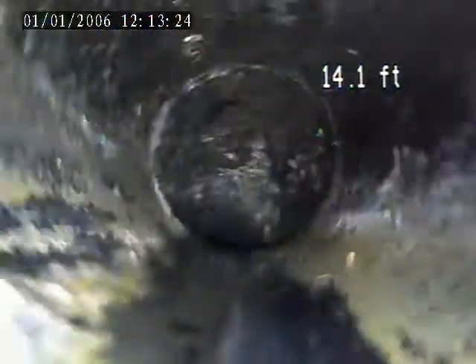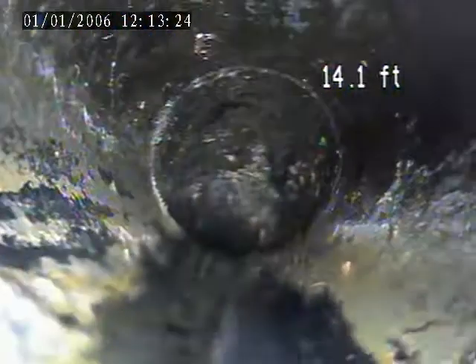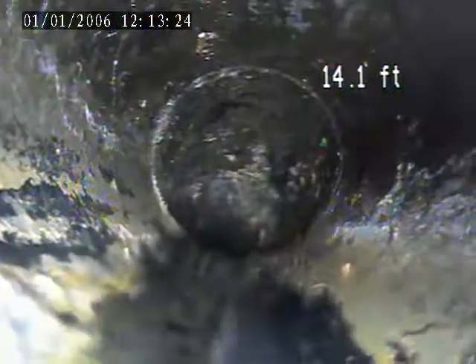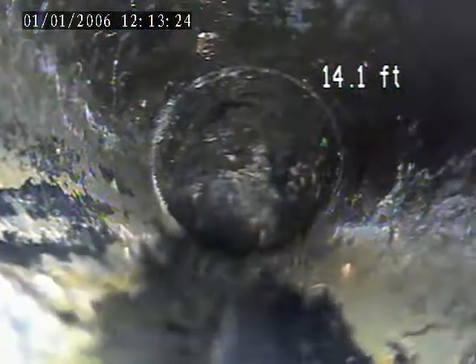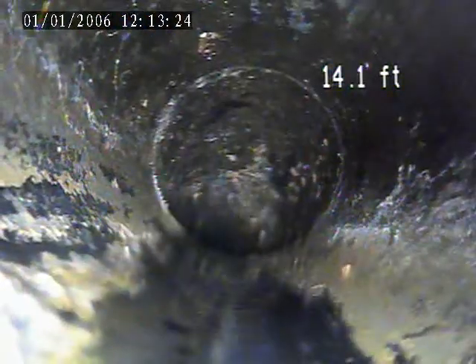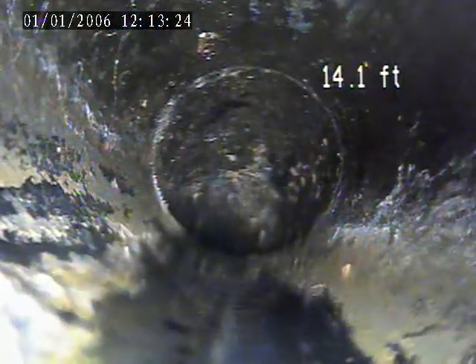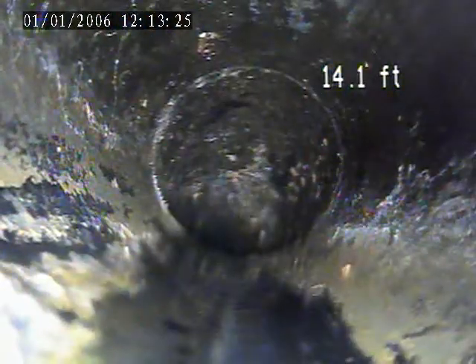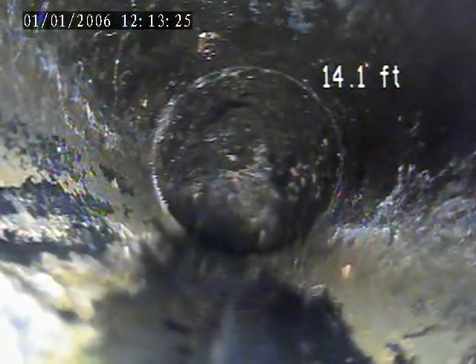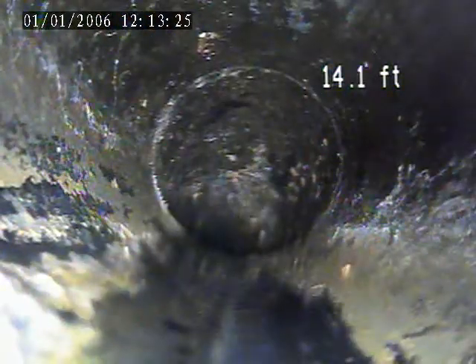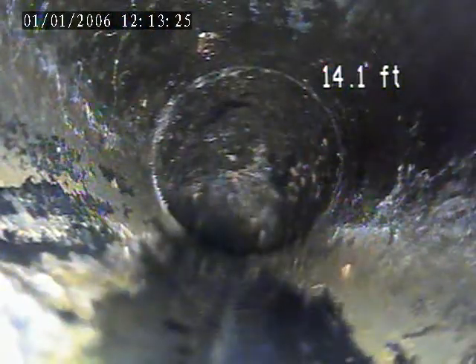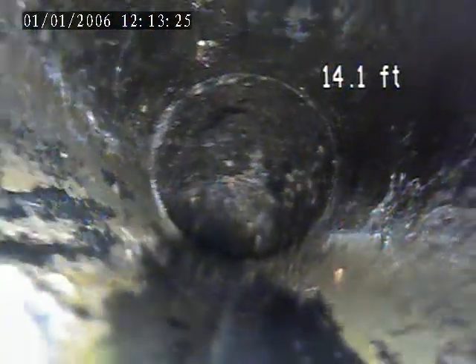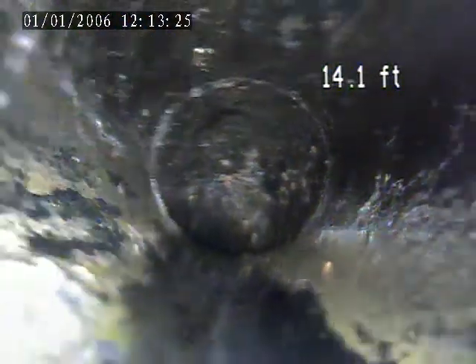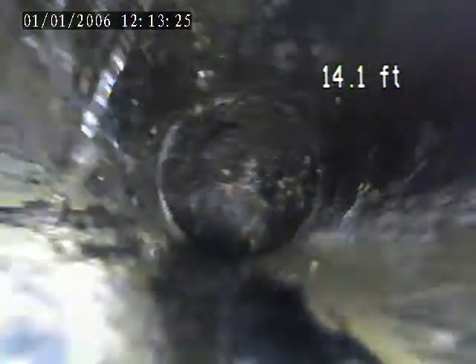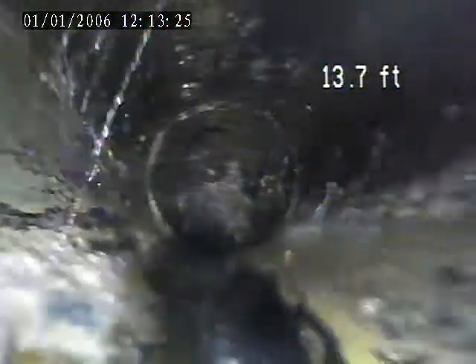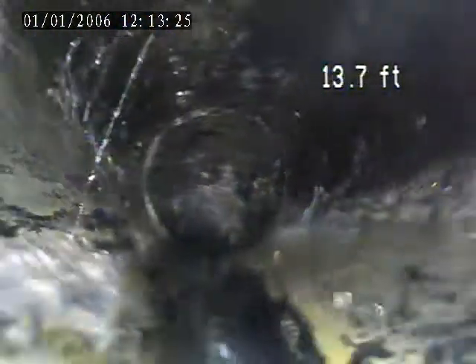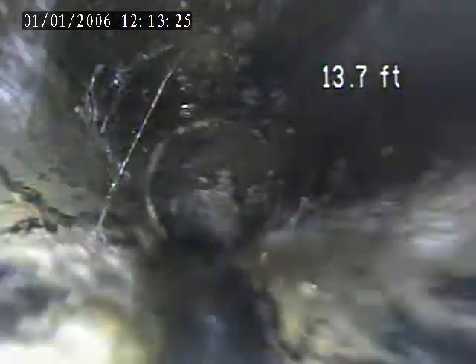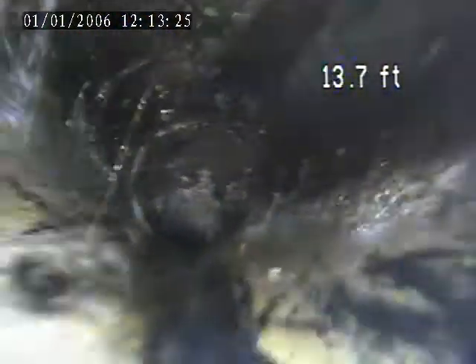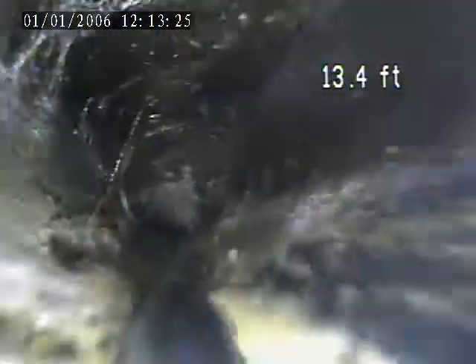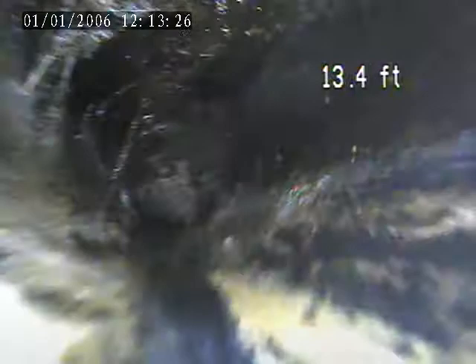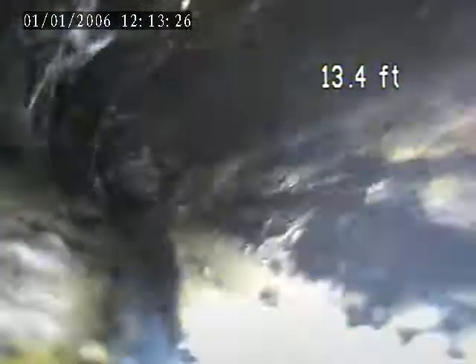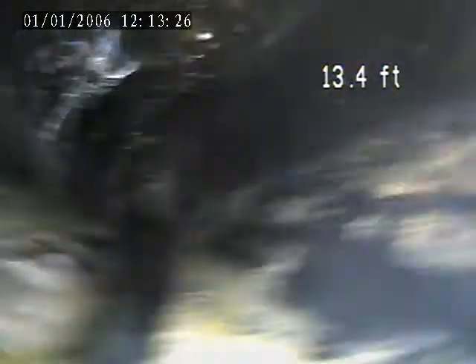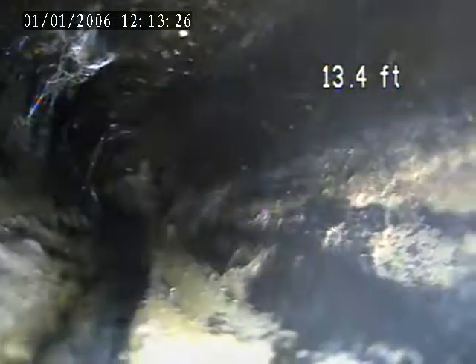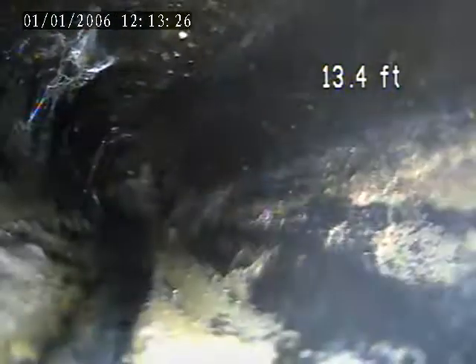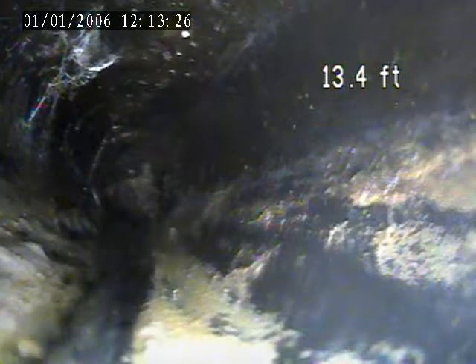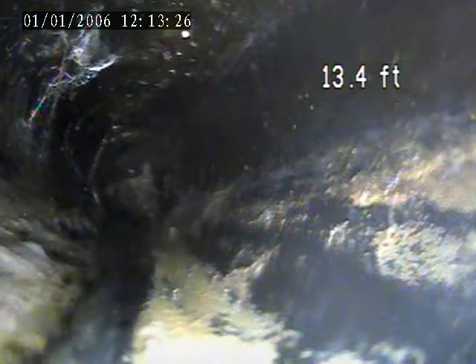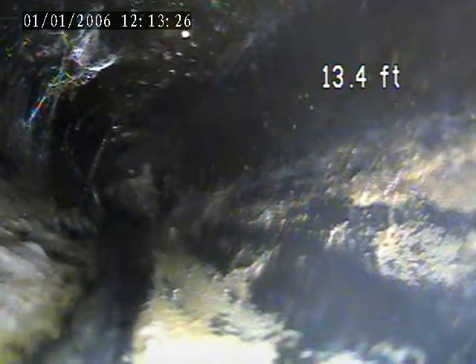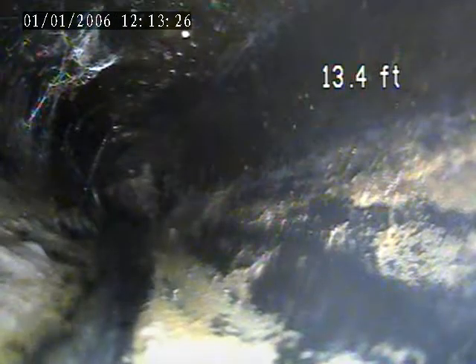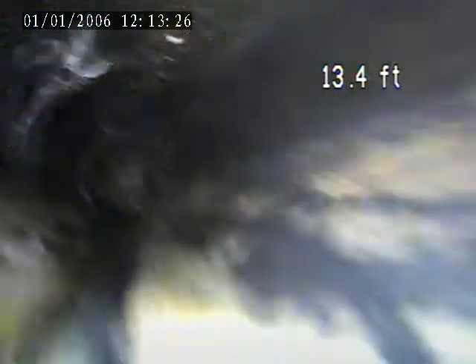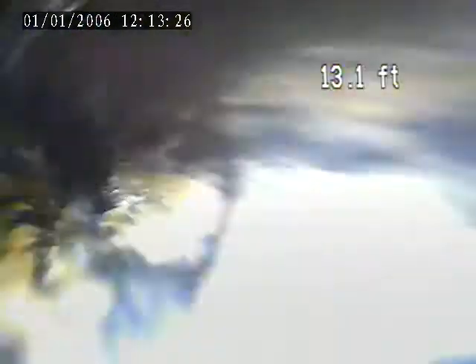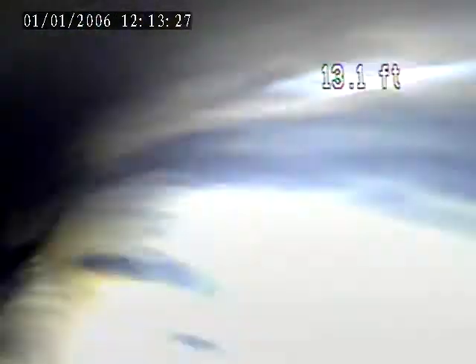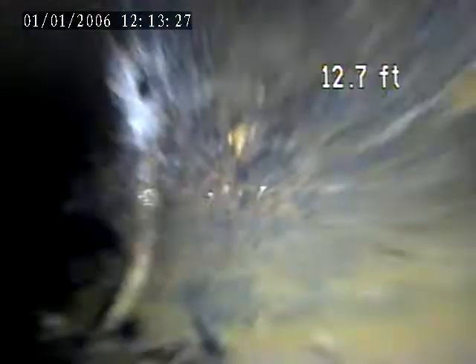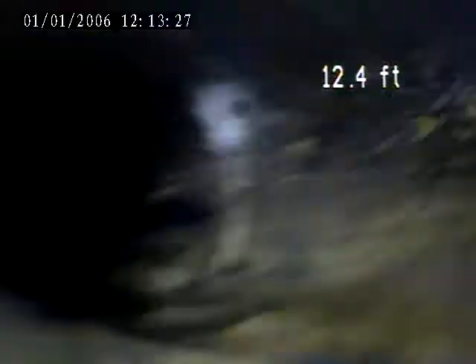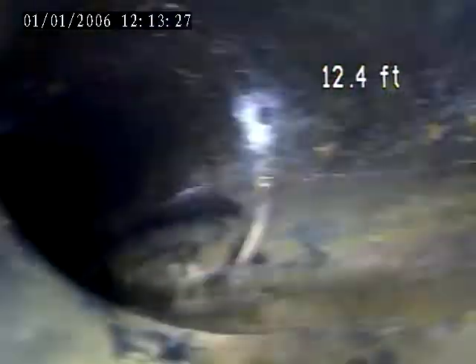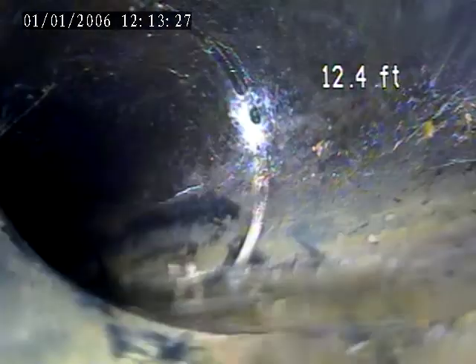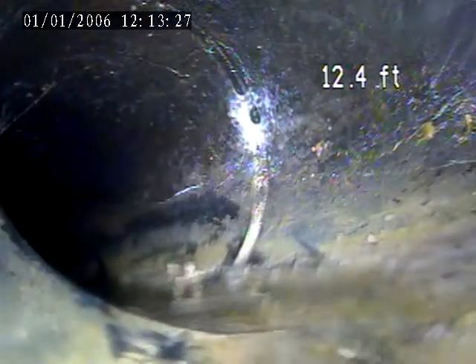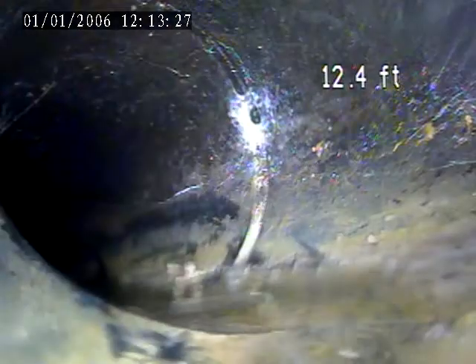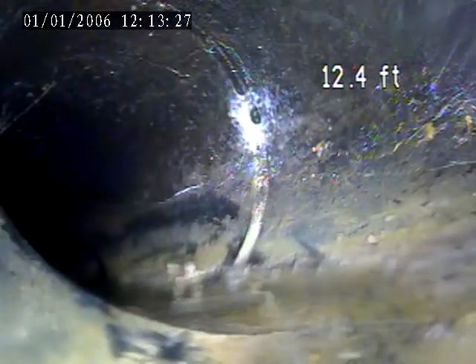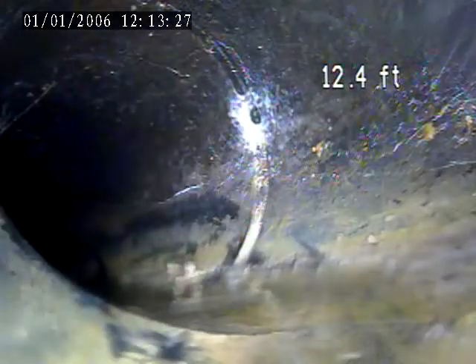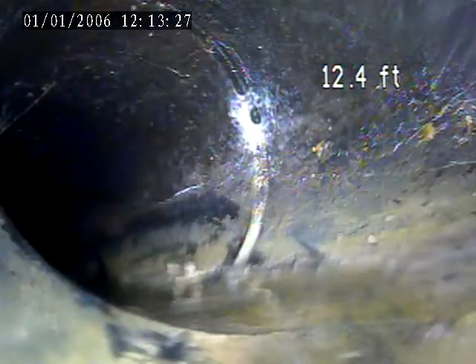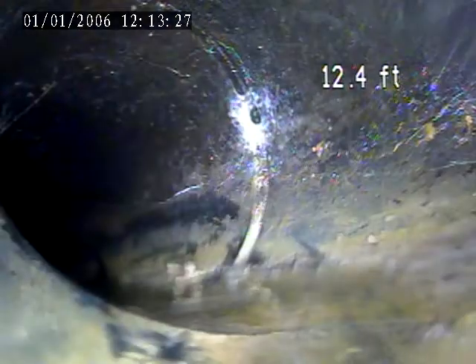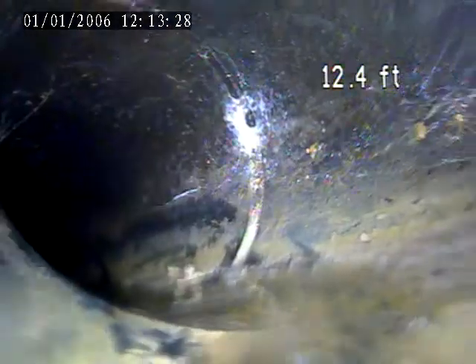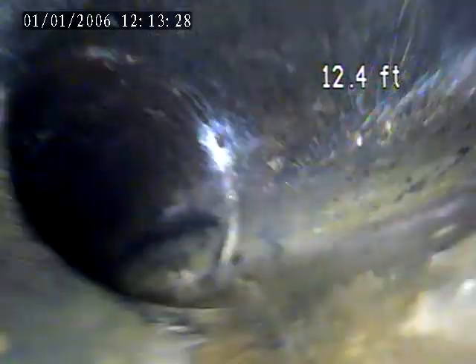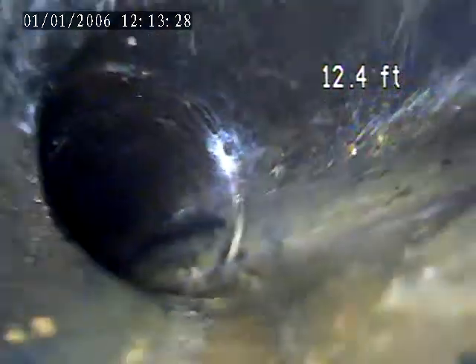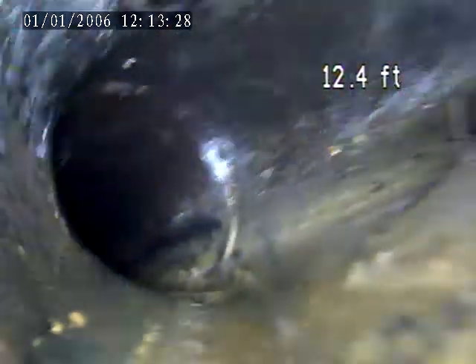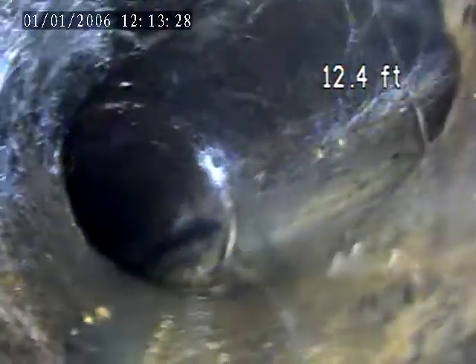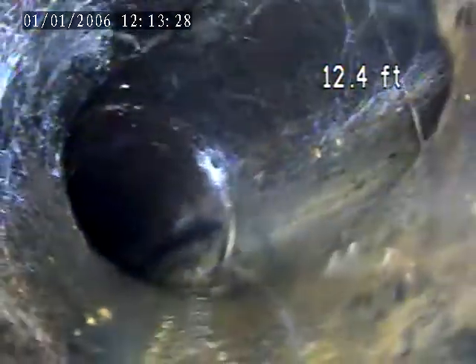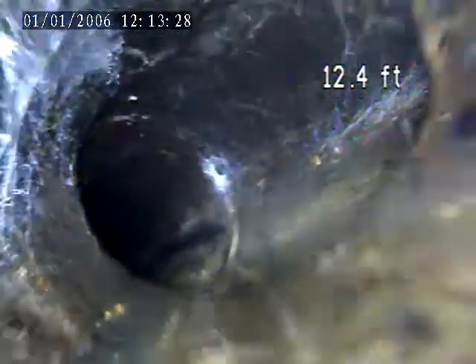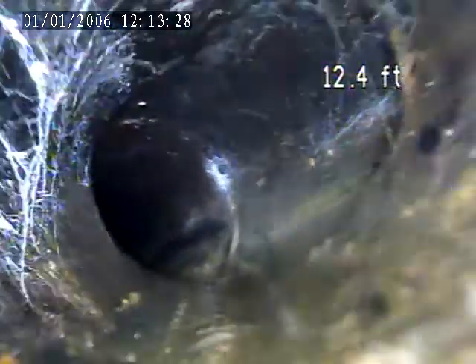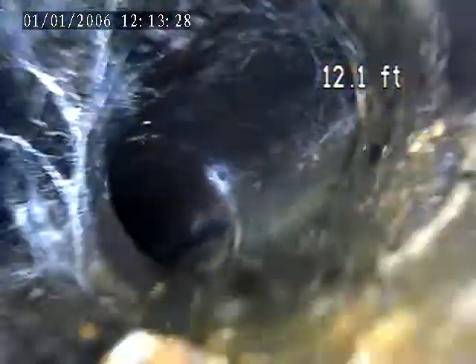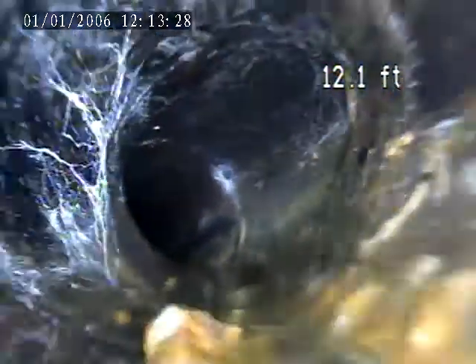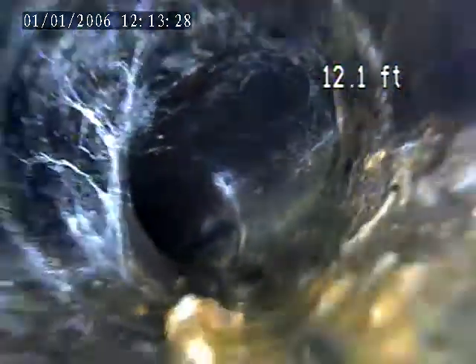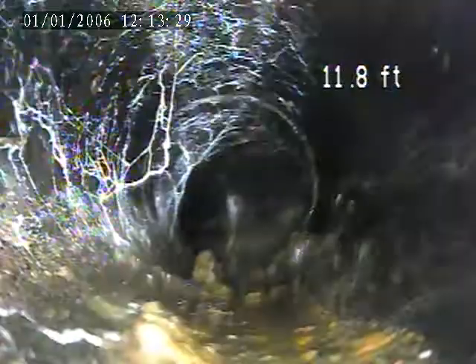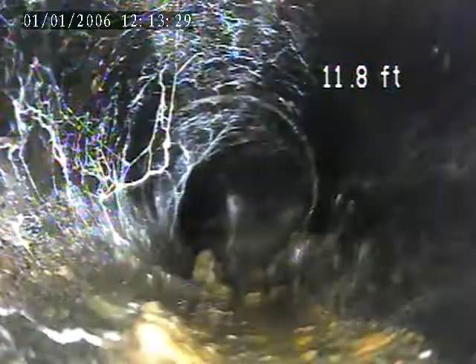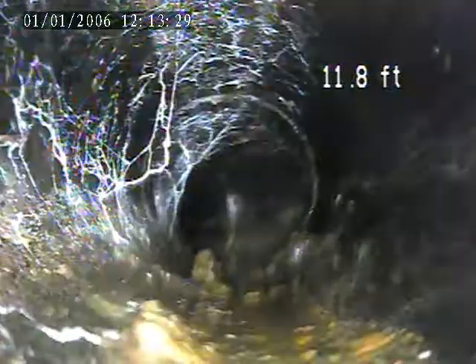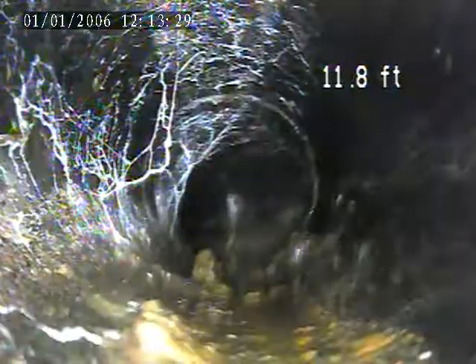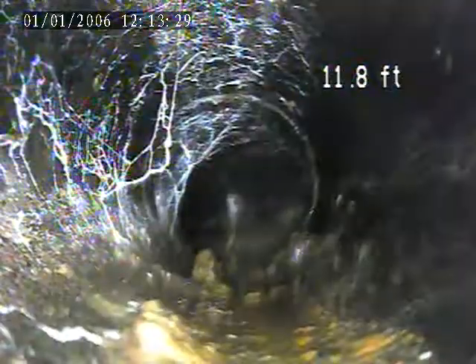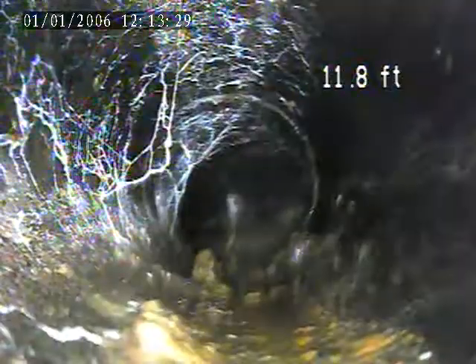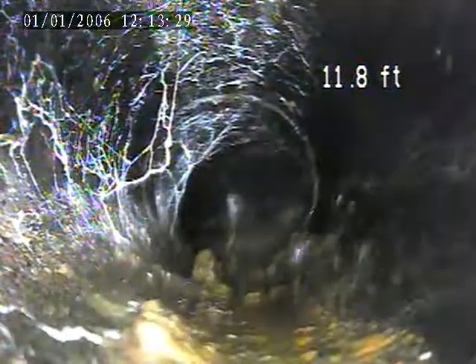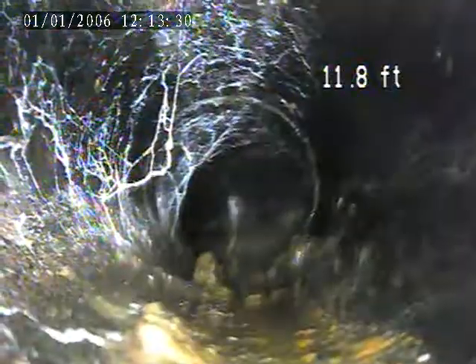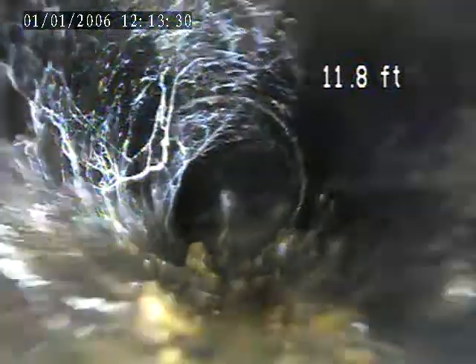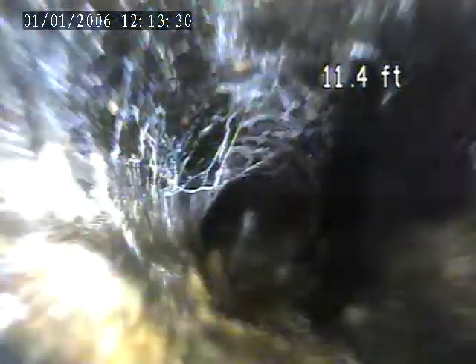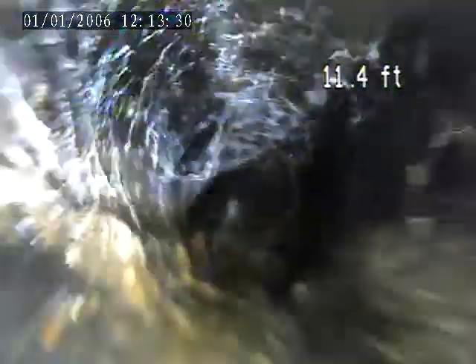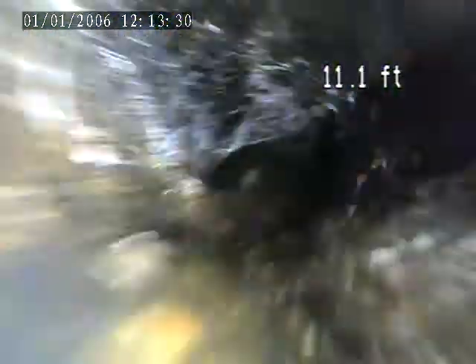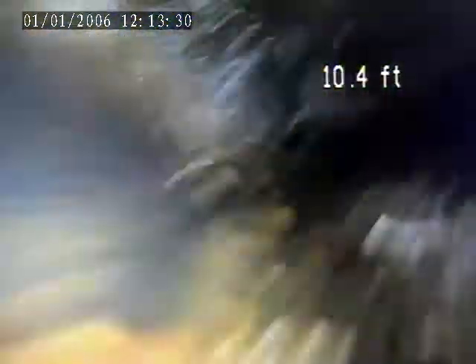I'm going to pull it back in here so we can inspect the interior up to the floor drain. Plastic interior line.